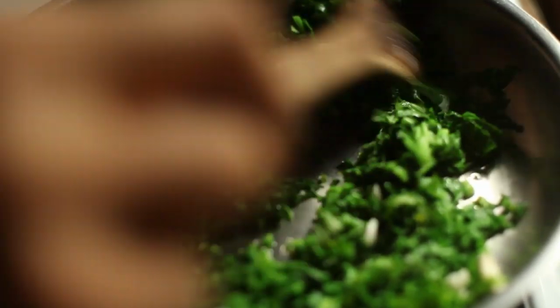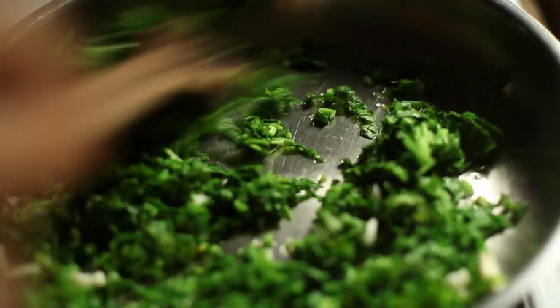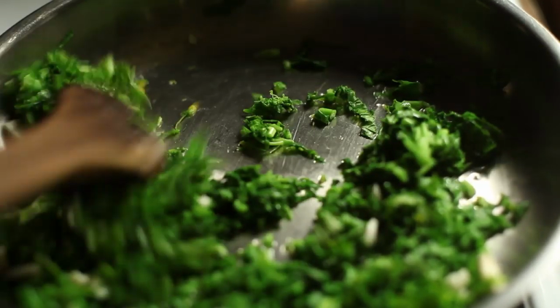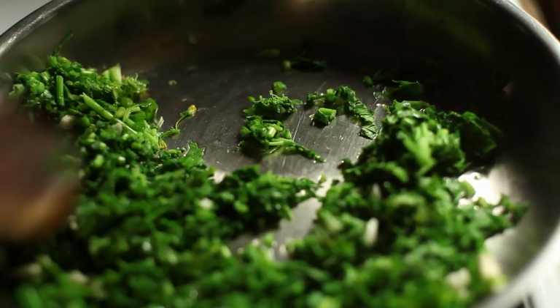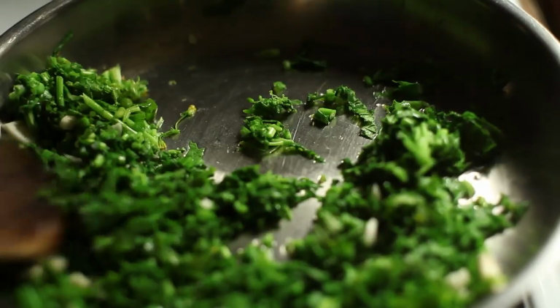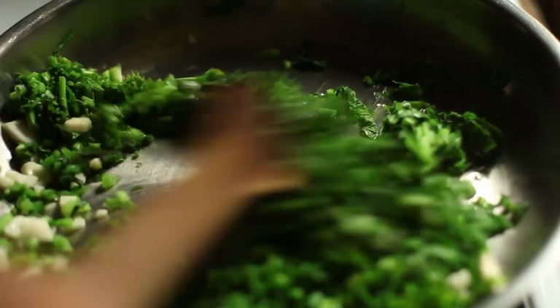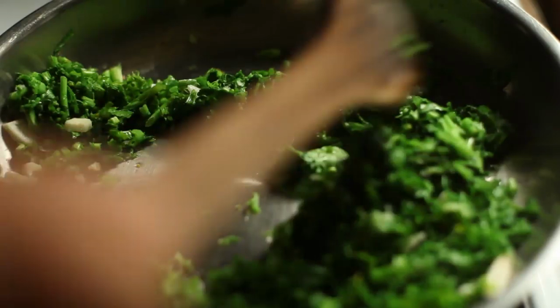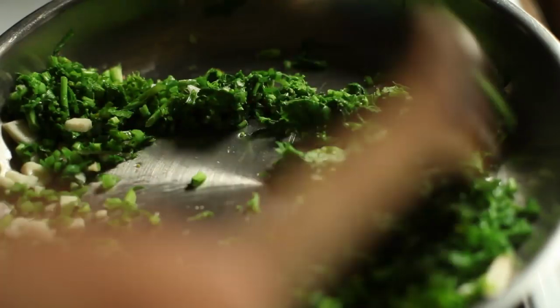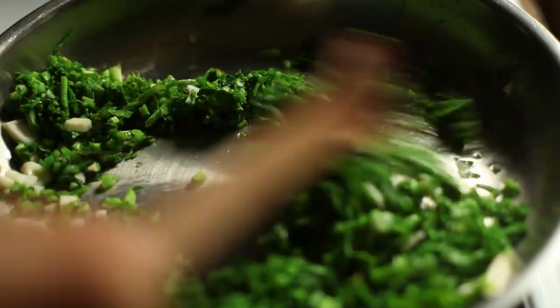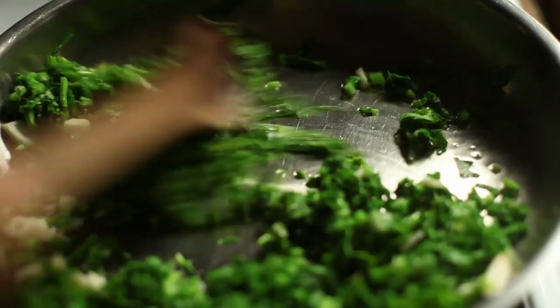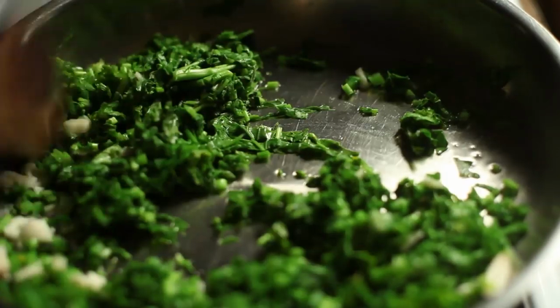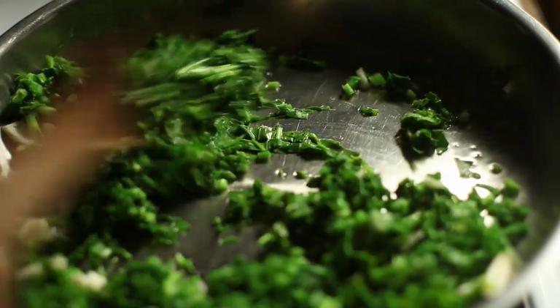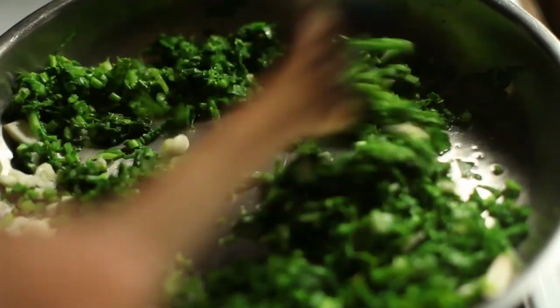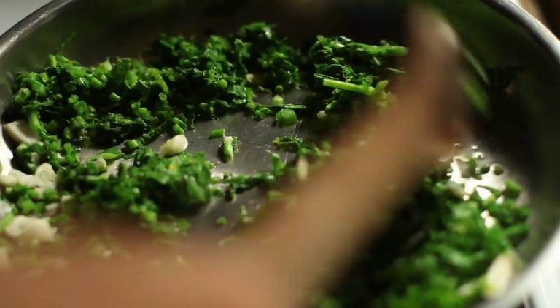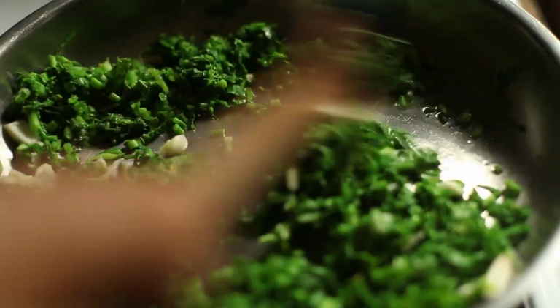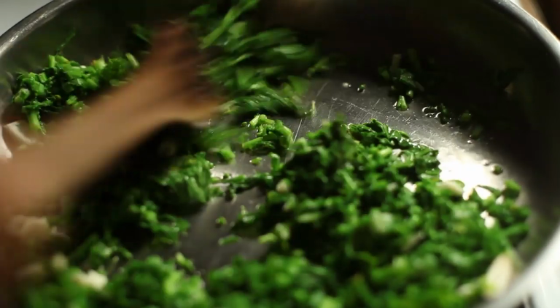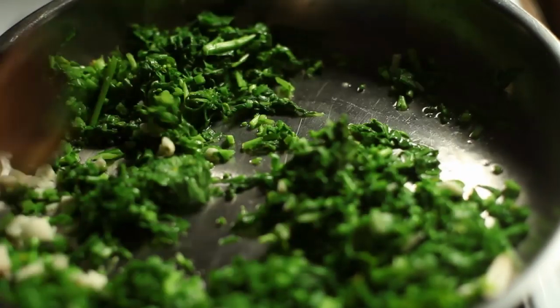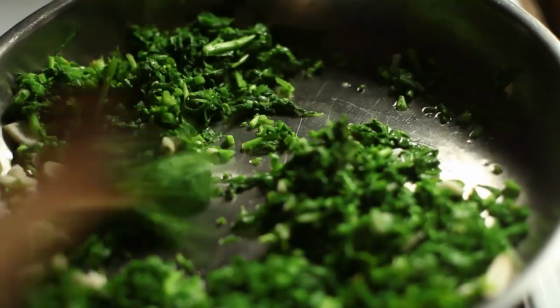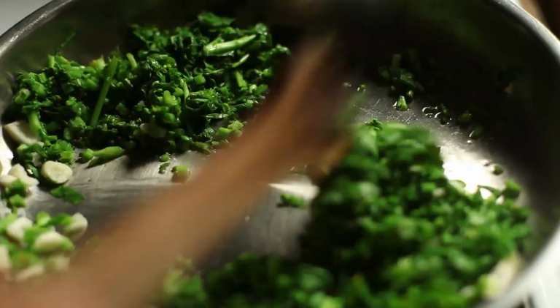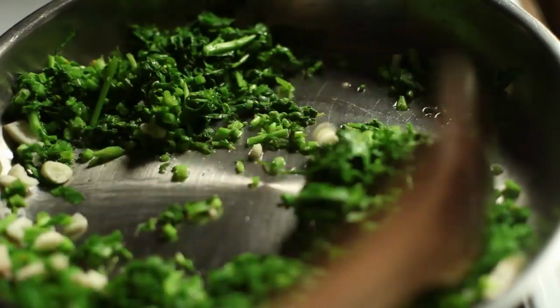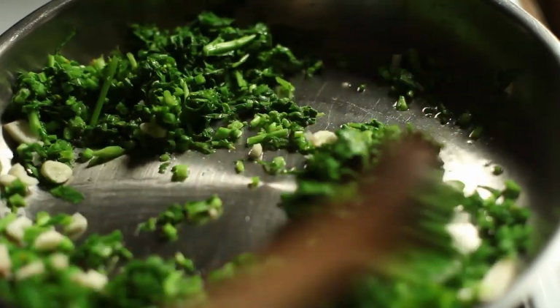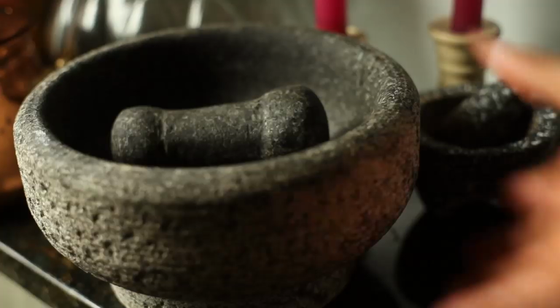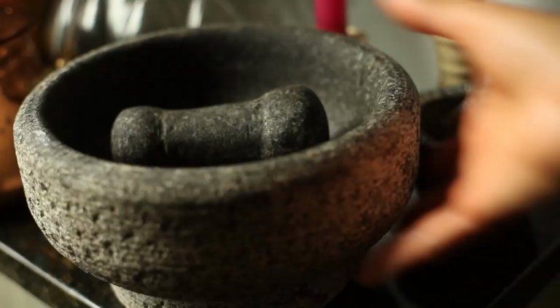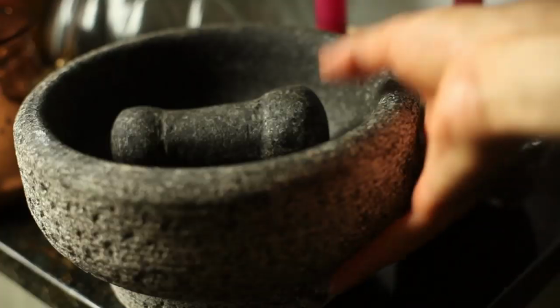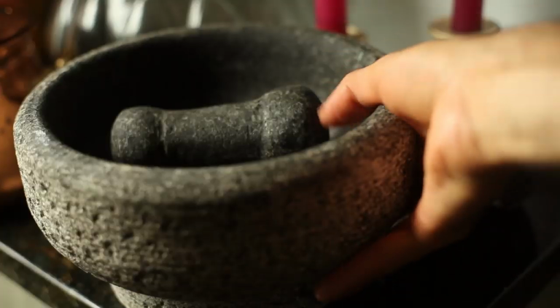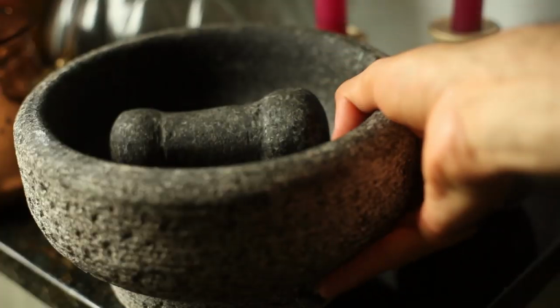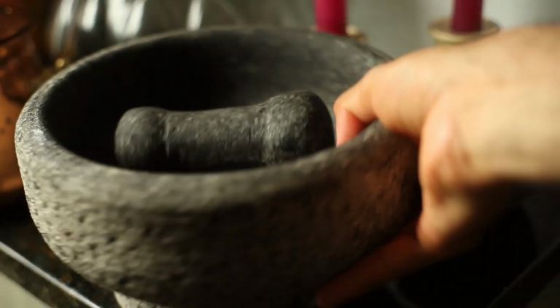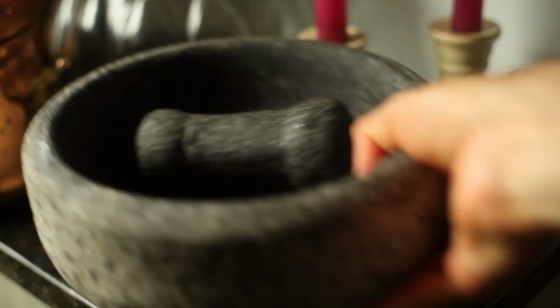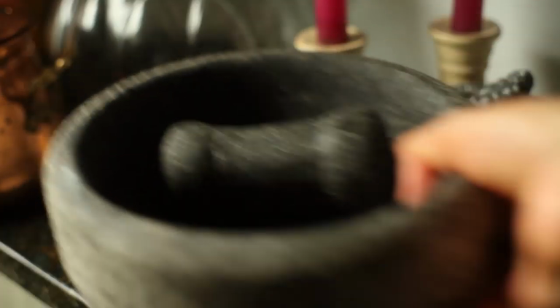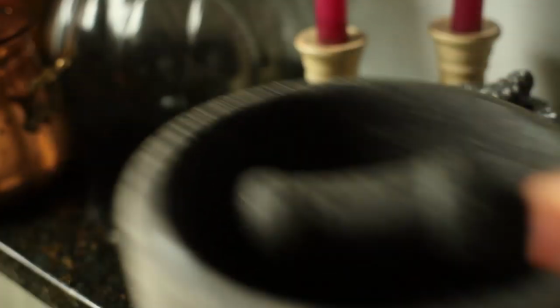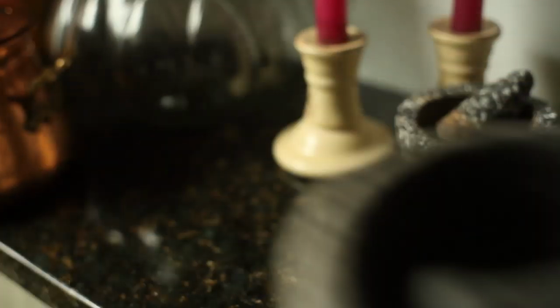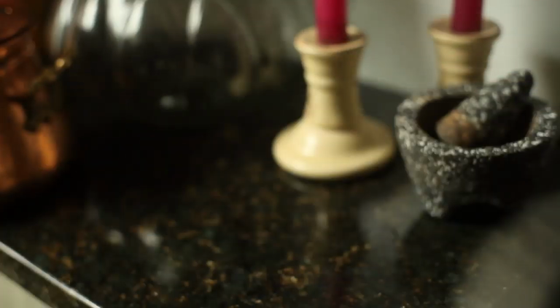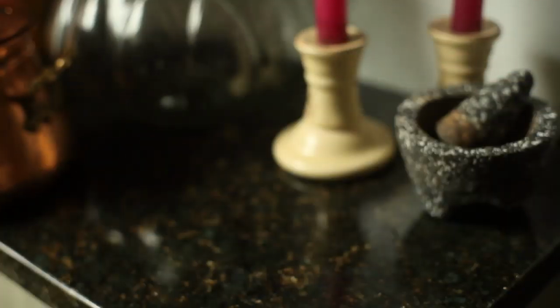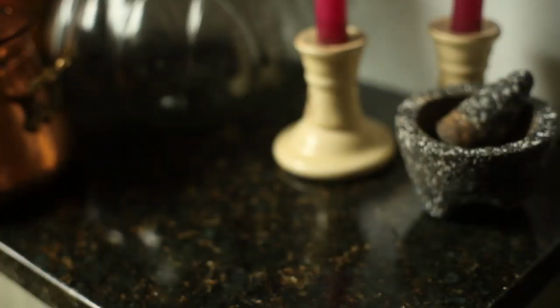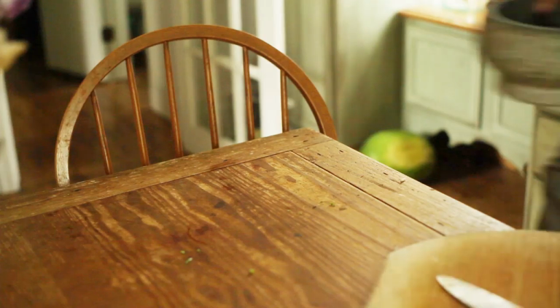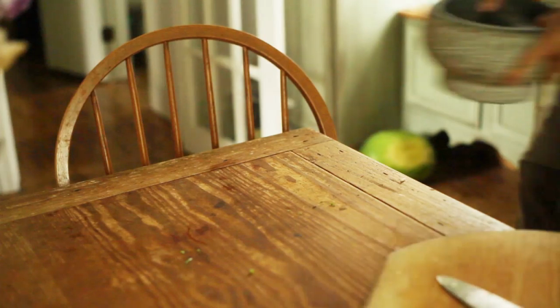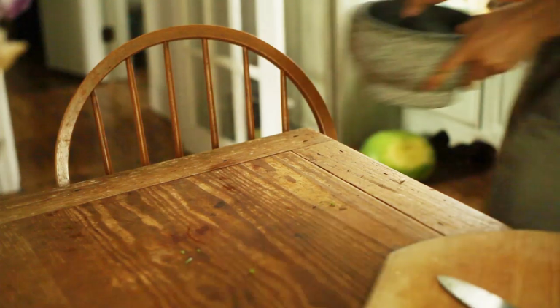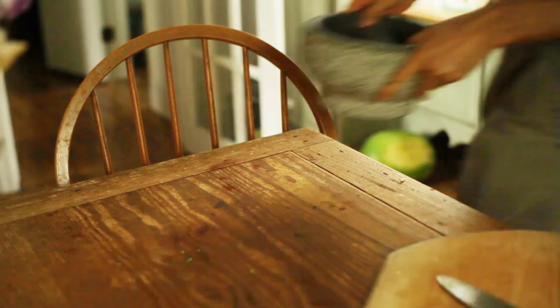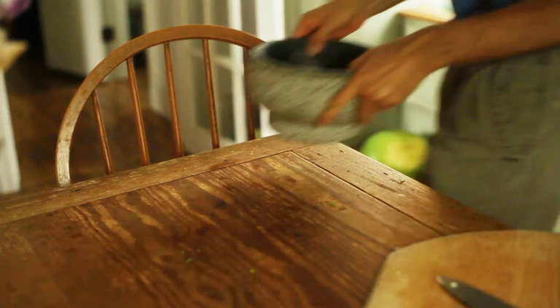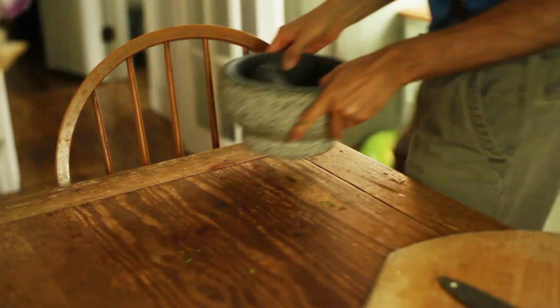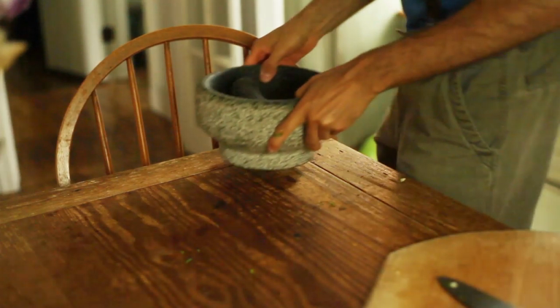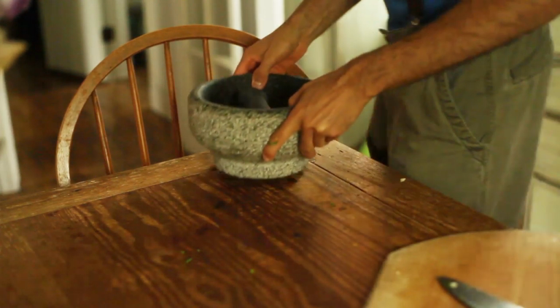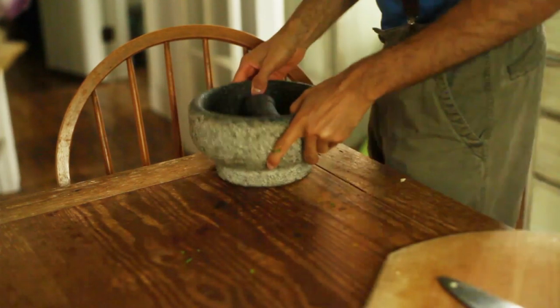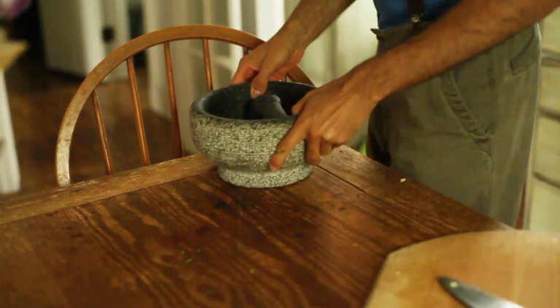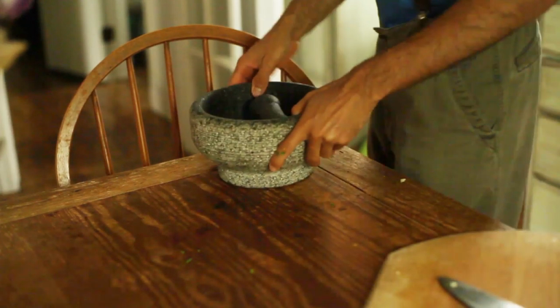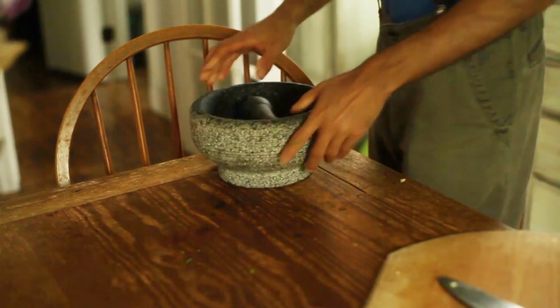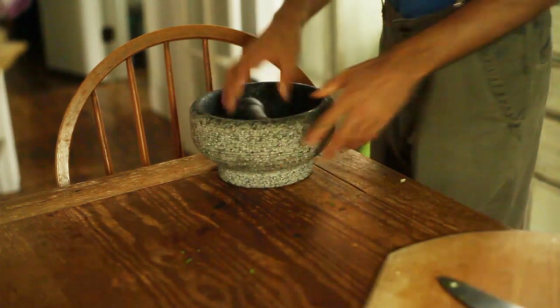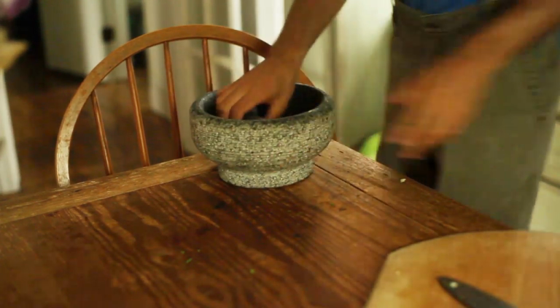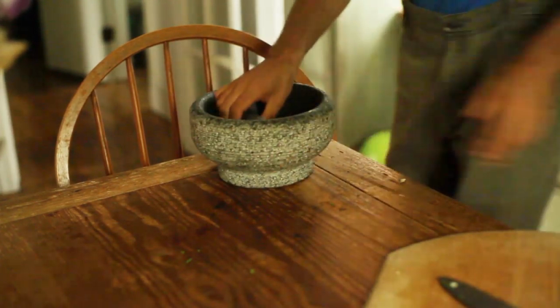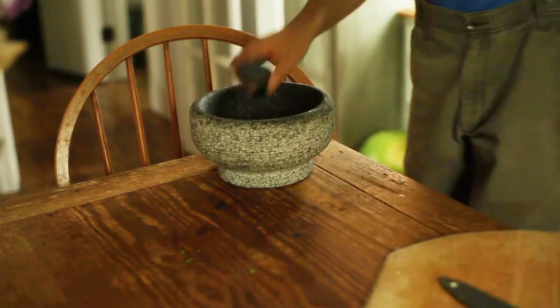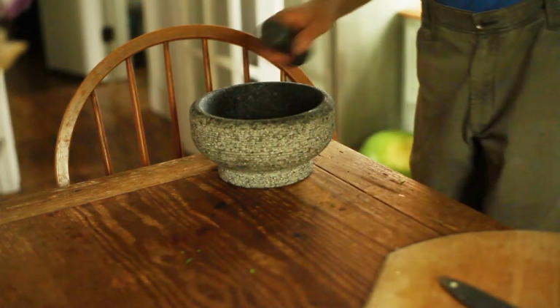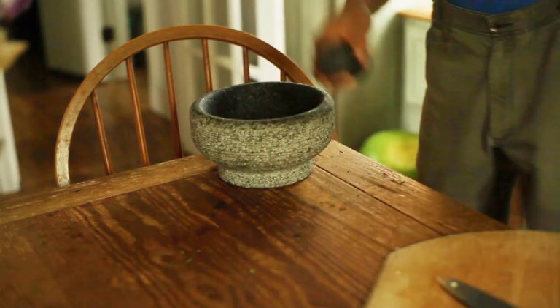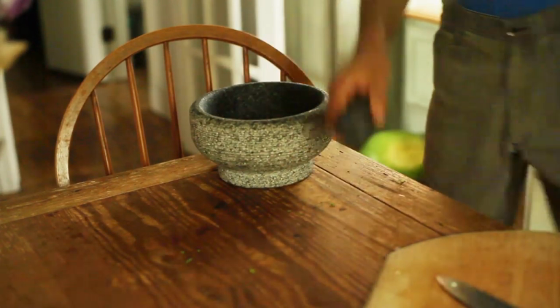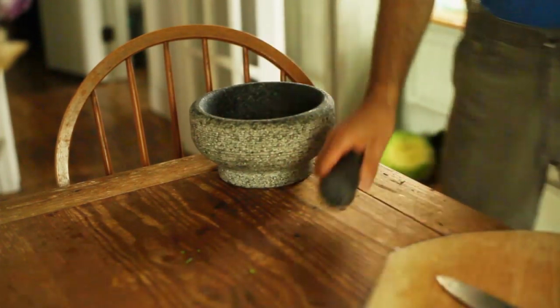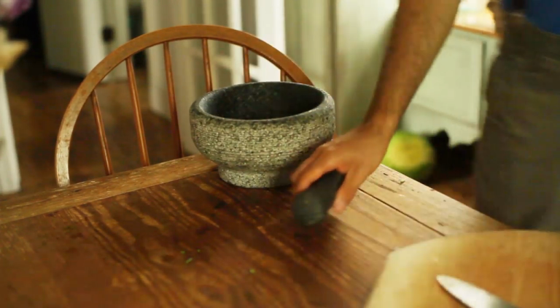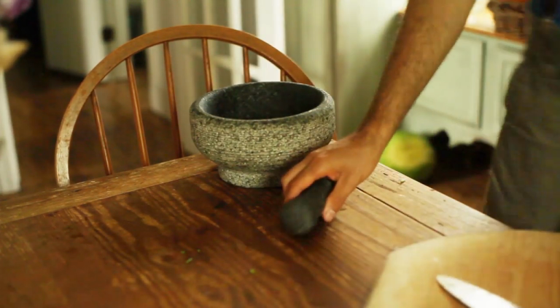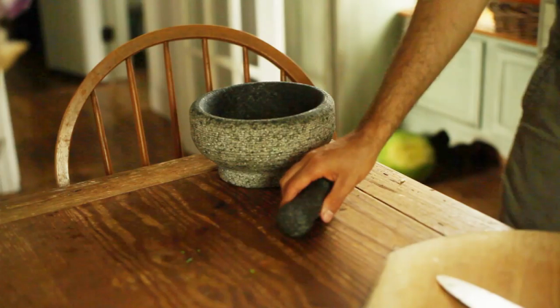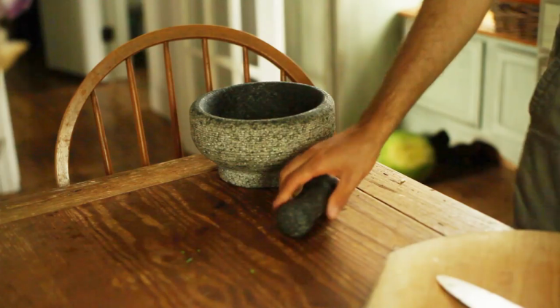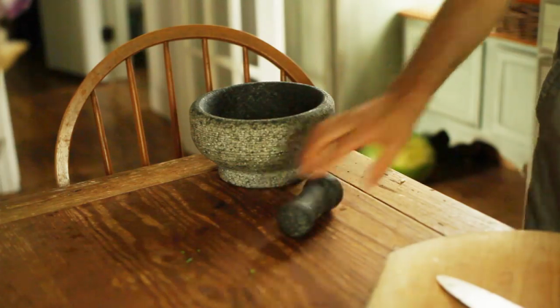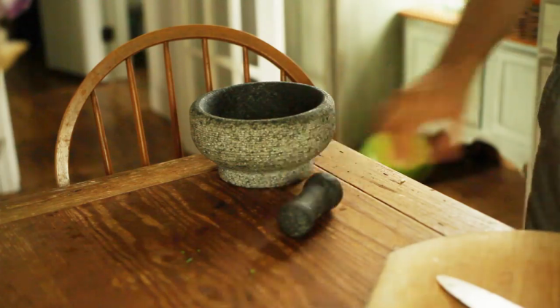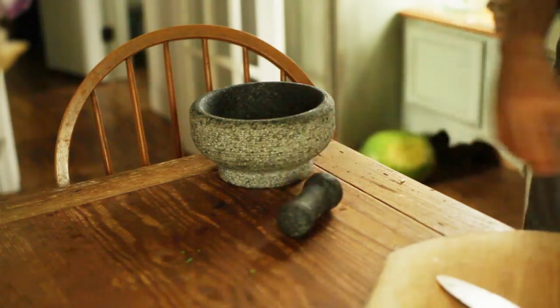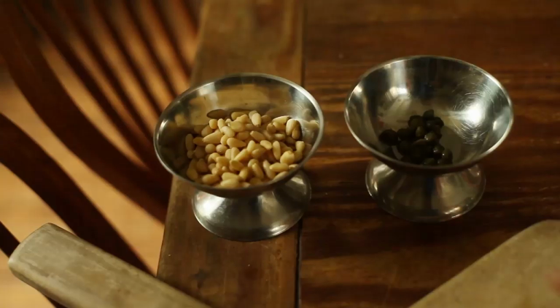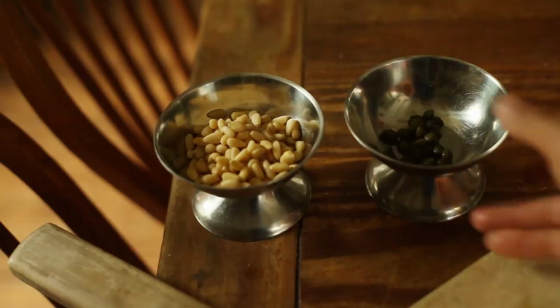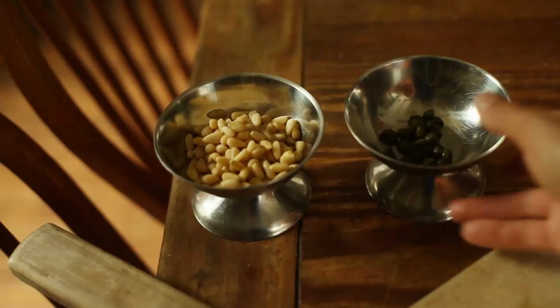I then seasoned everything with salt. The objective was to quickly wilt the greens only and not to cook them to death.